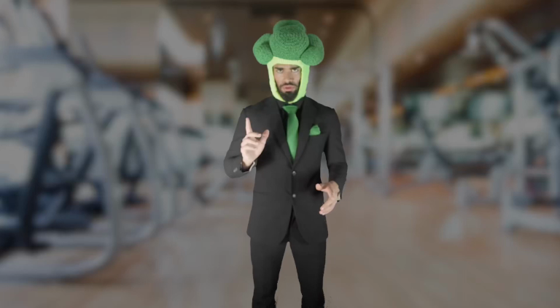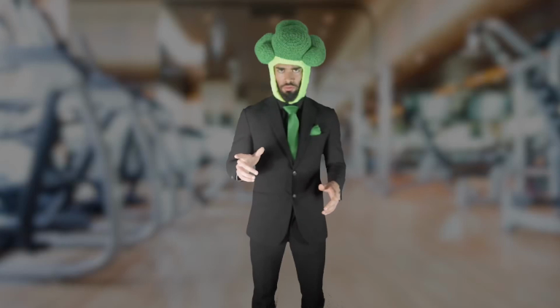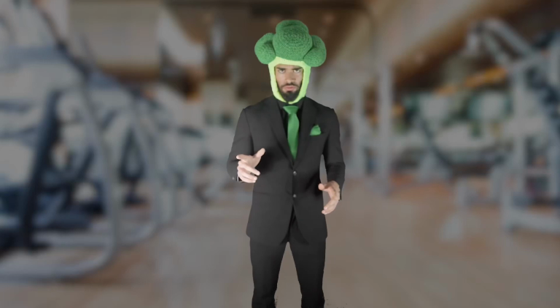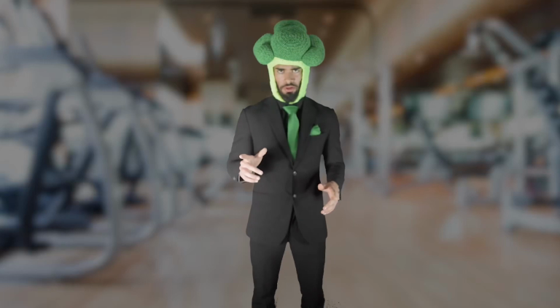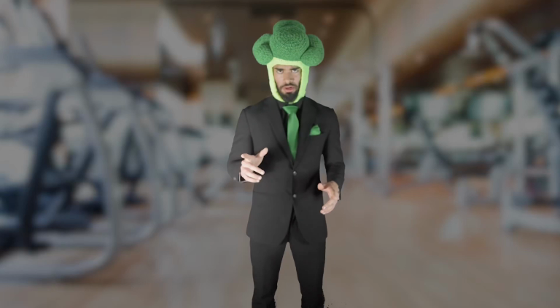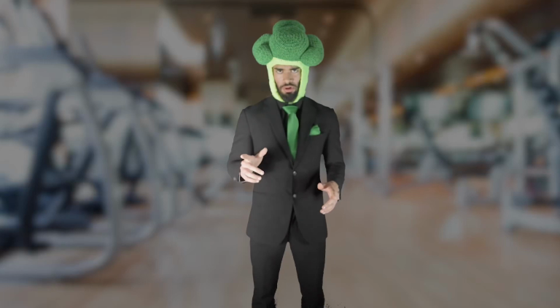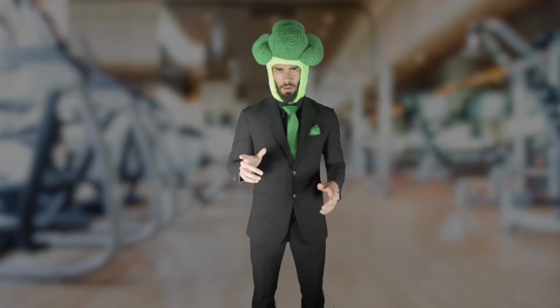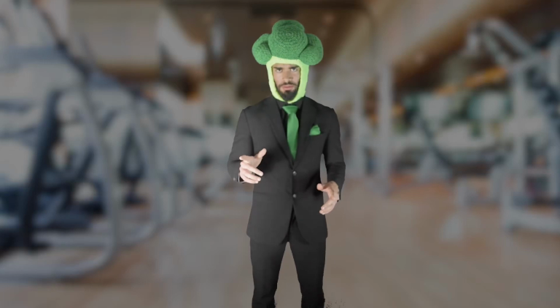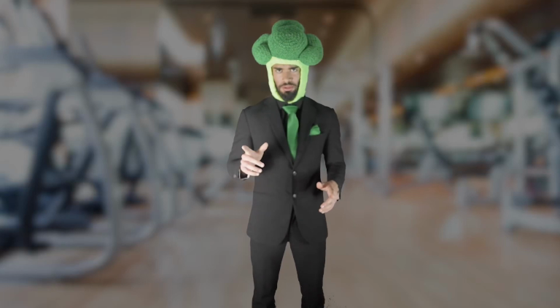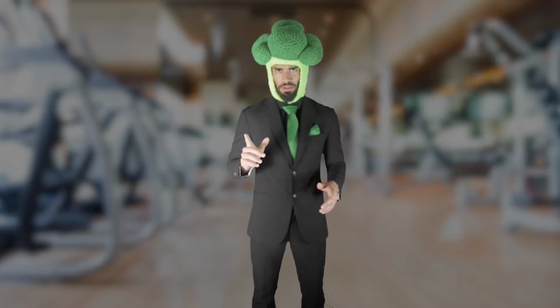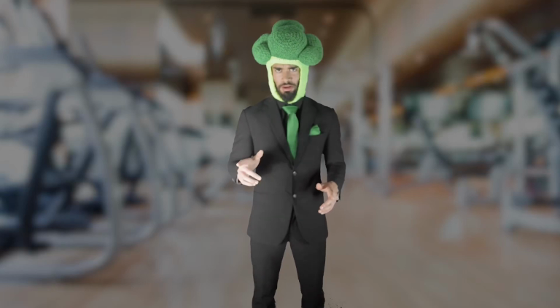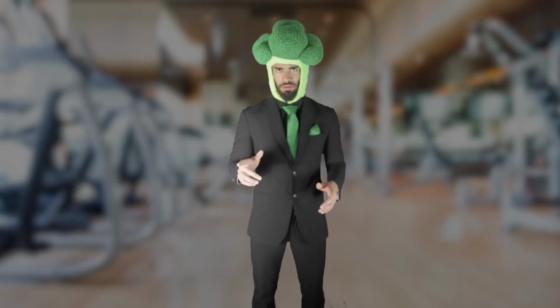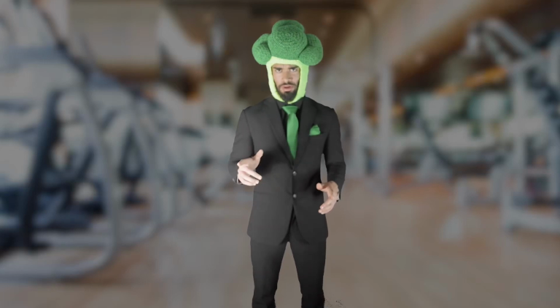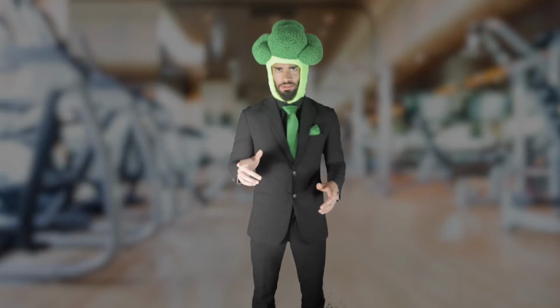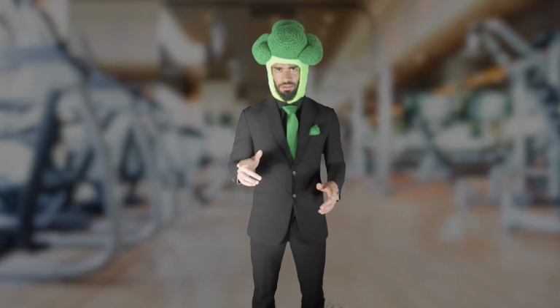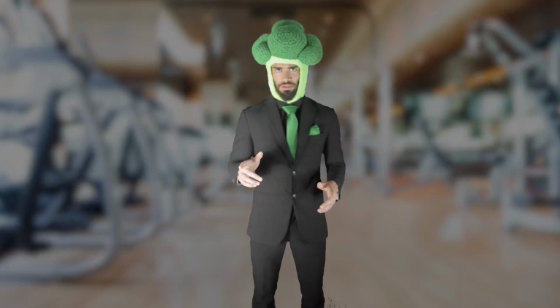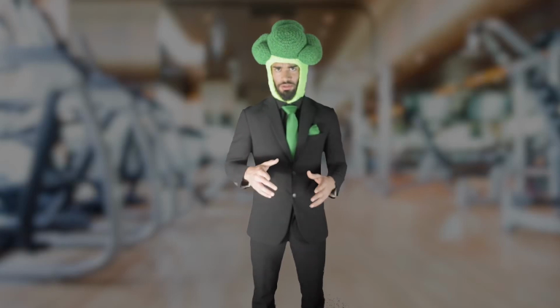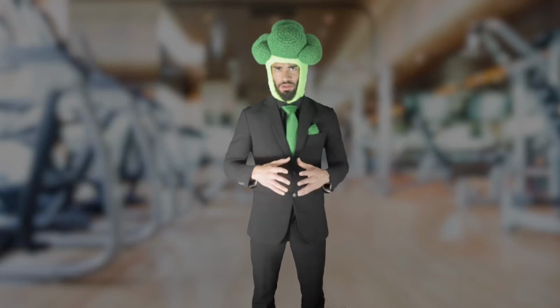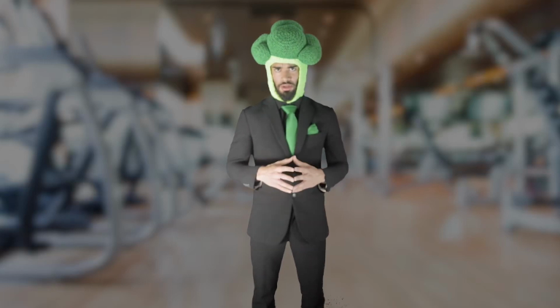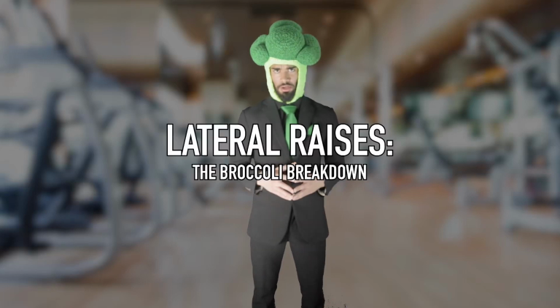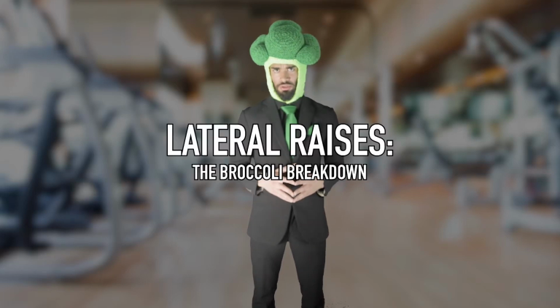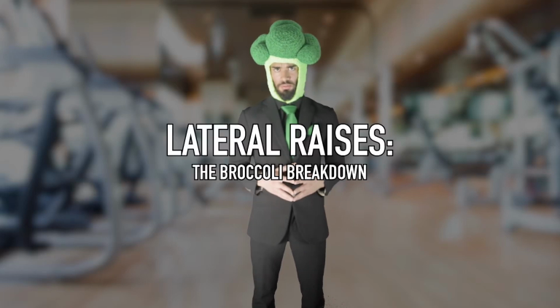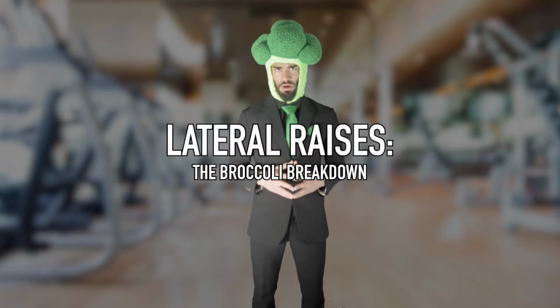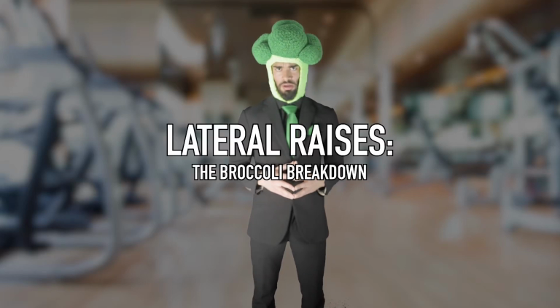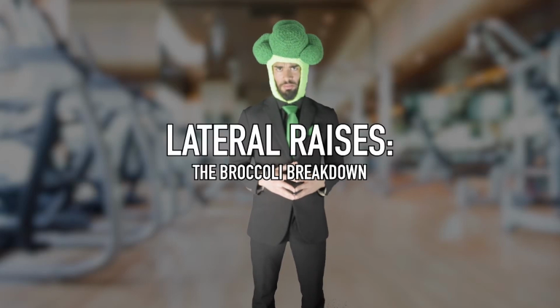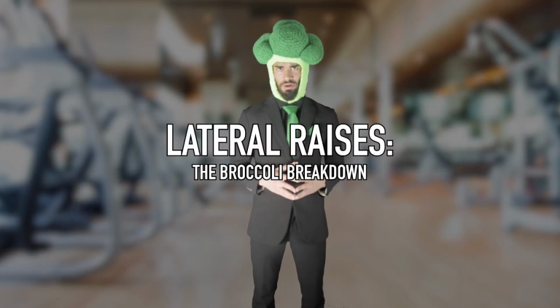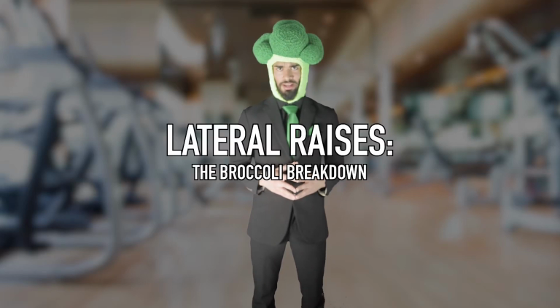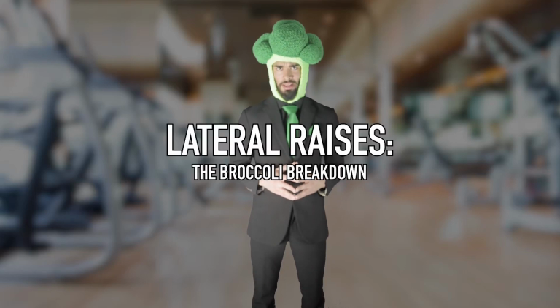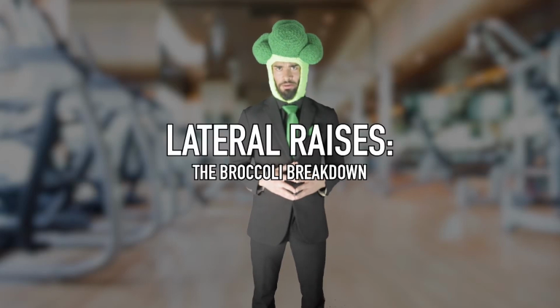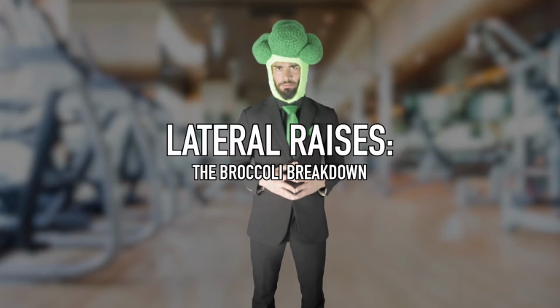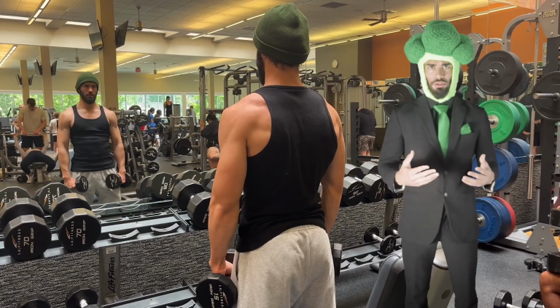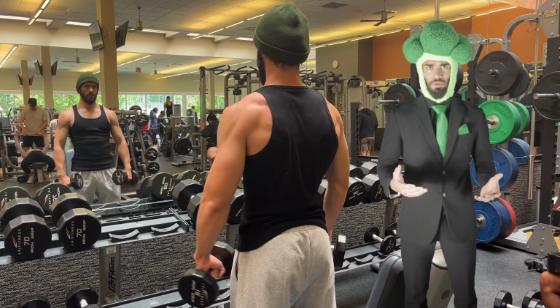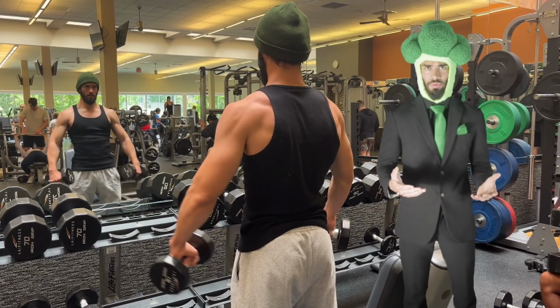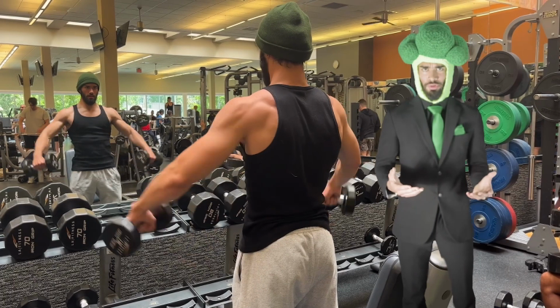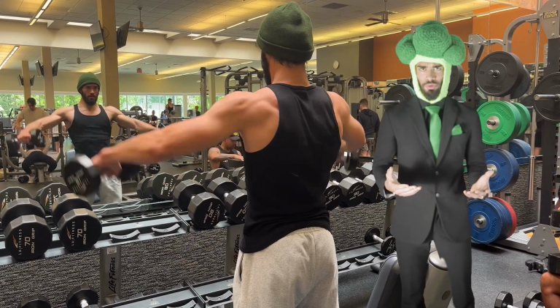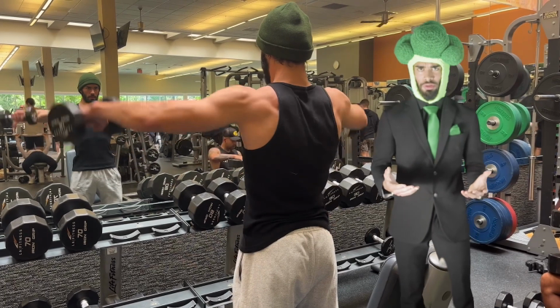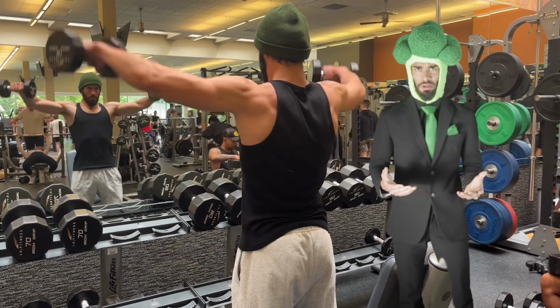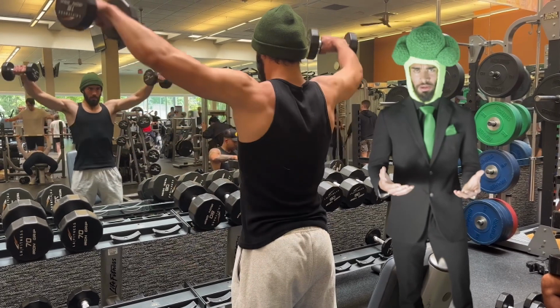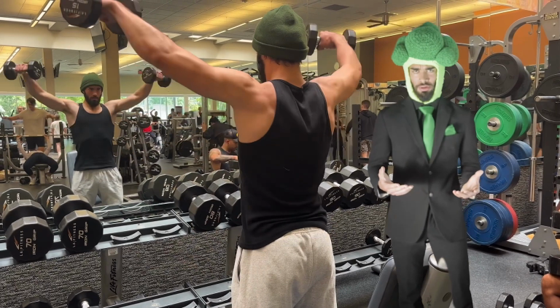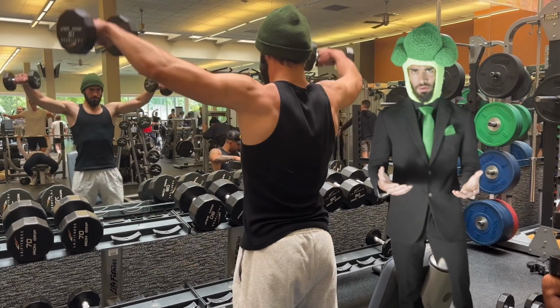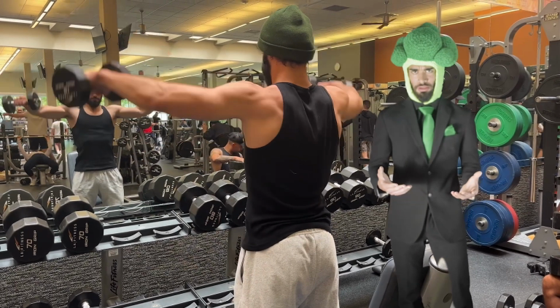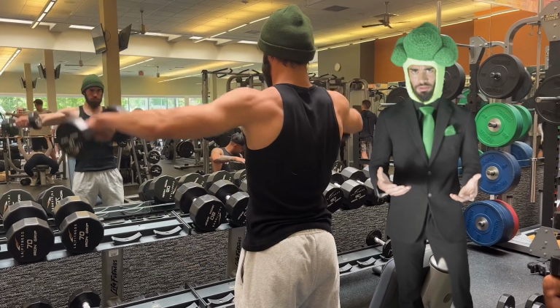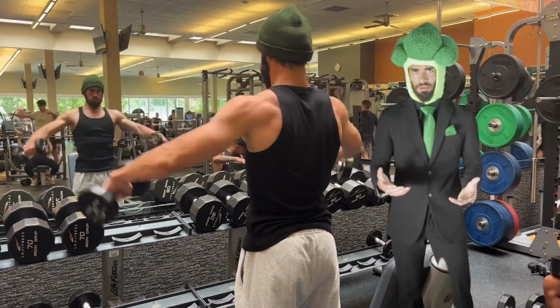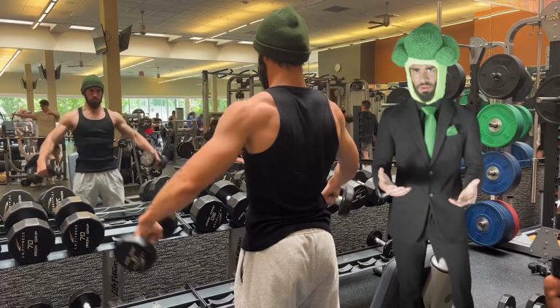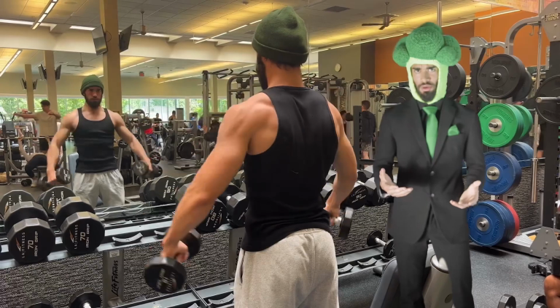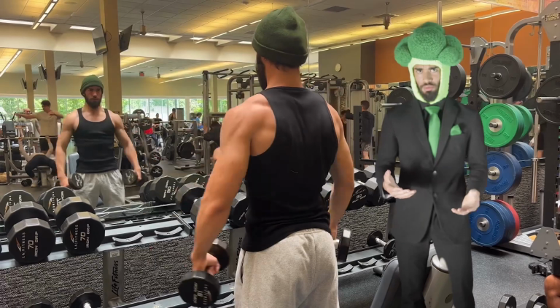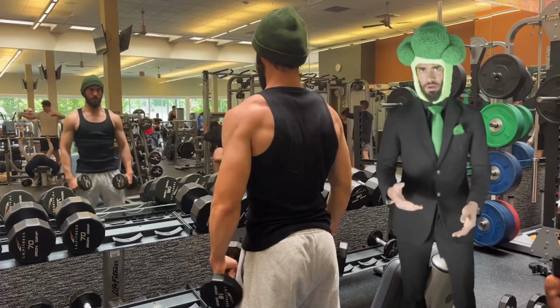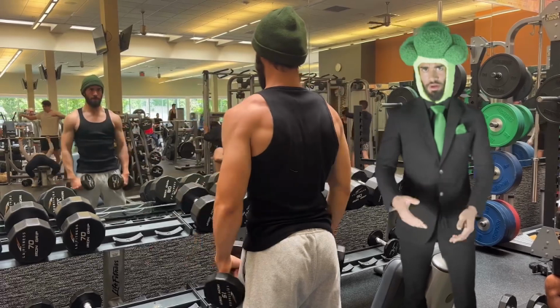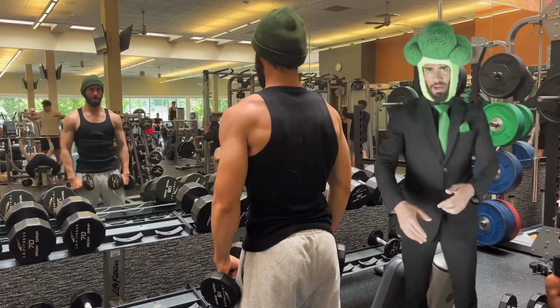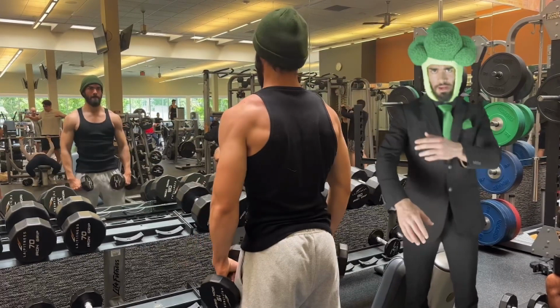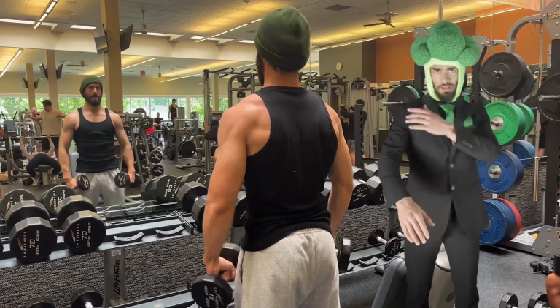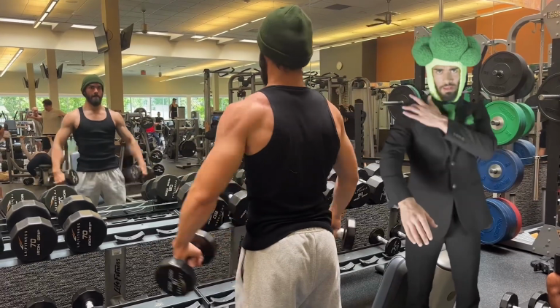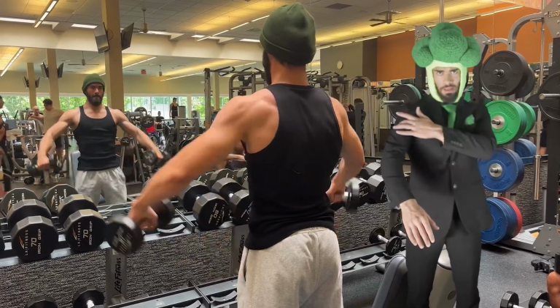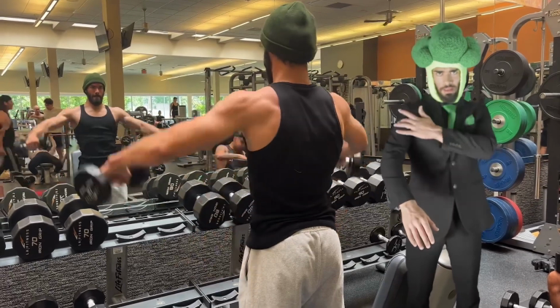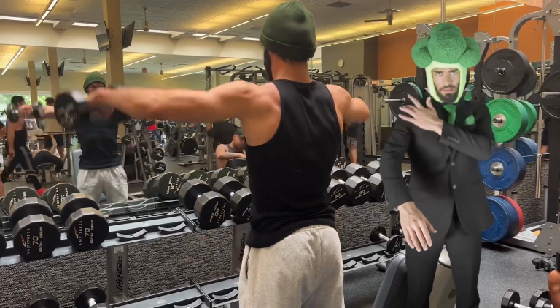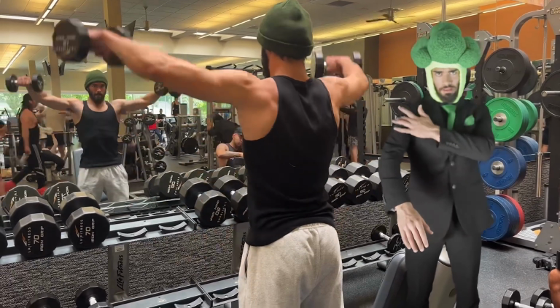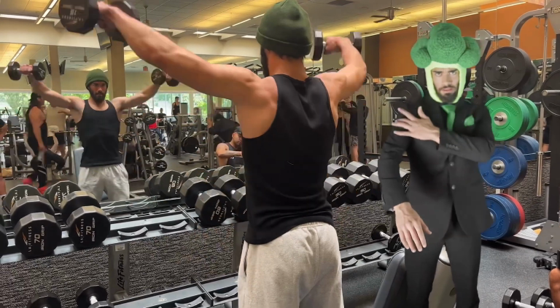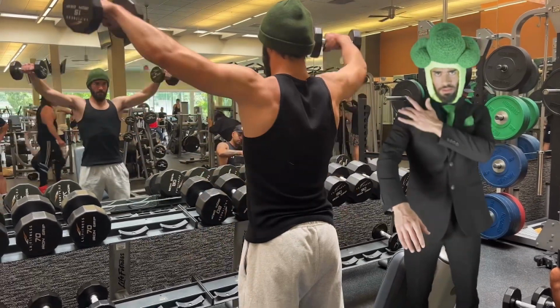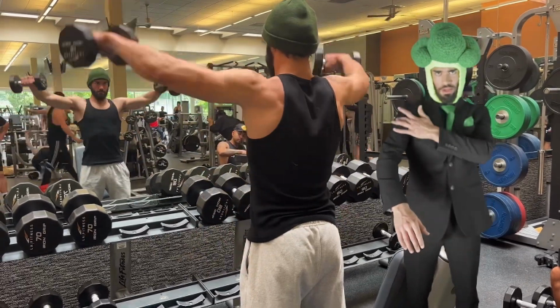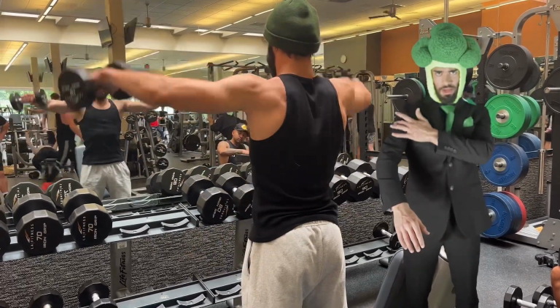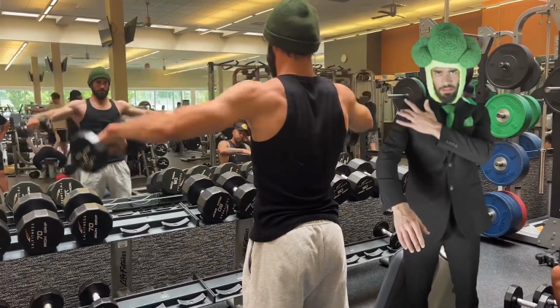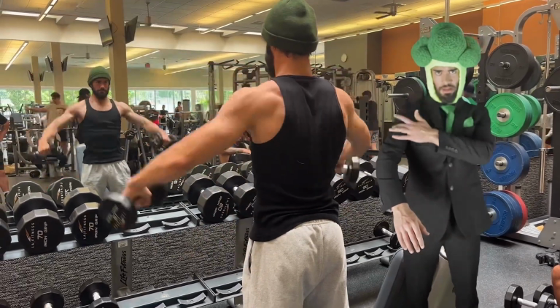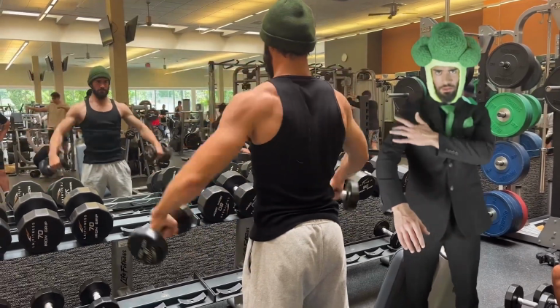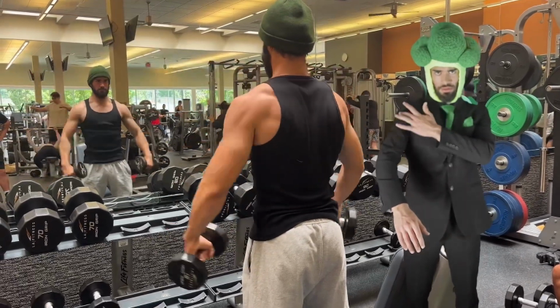Don't flare your arms on your lateral raises. Here's the broccoli breakdown. So when we're doing our lateral raises, we are hitting the side delts.